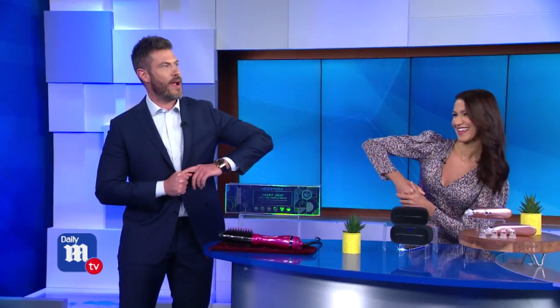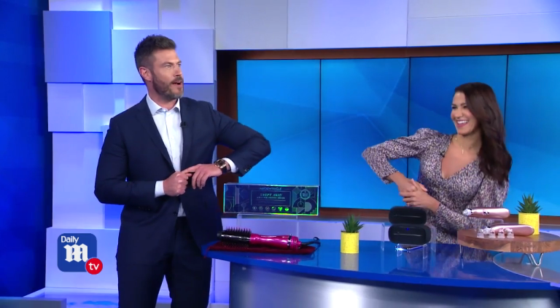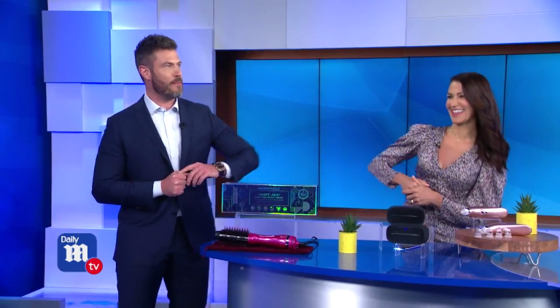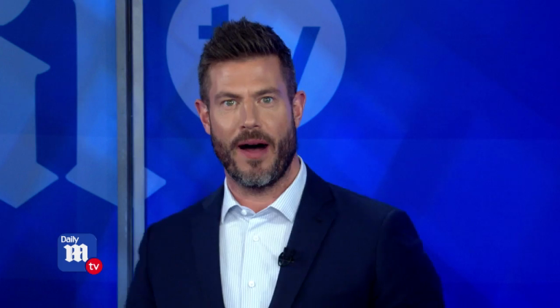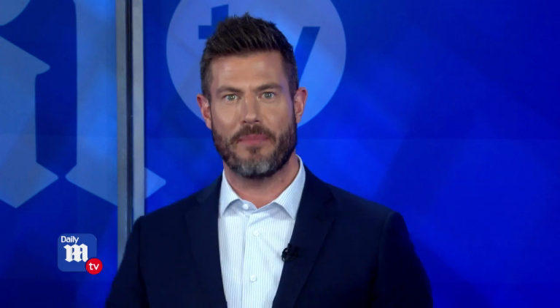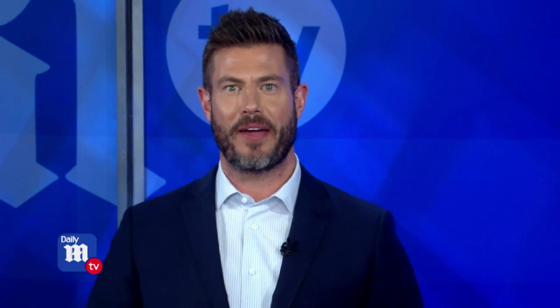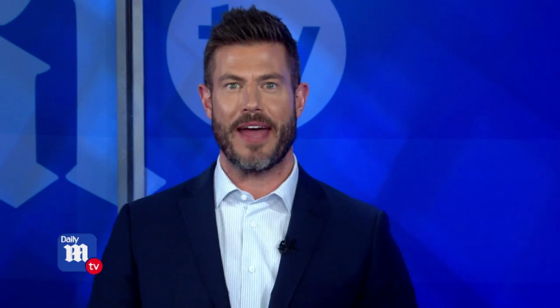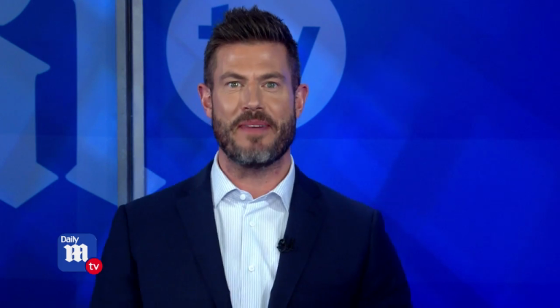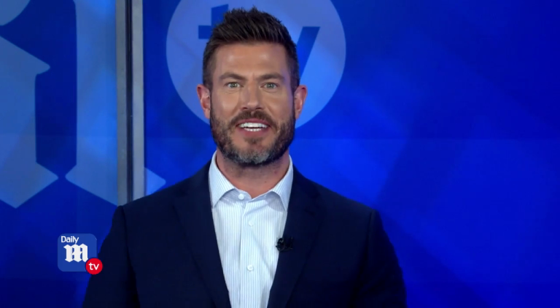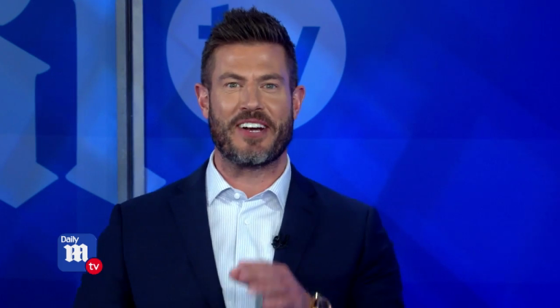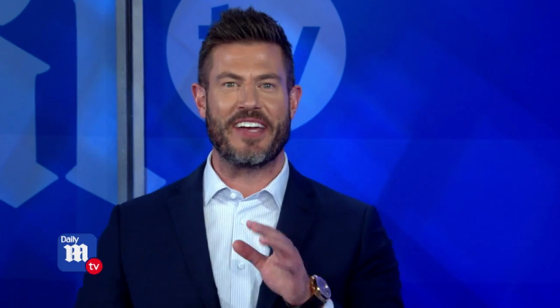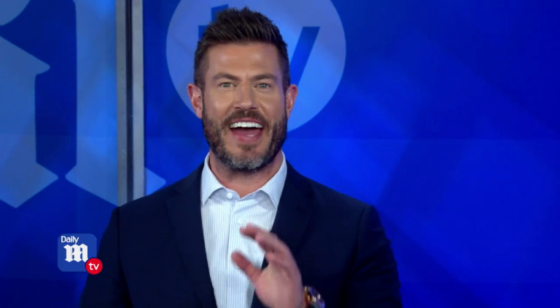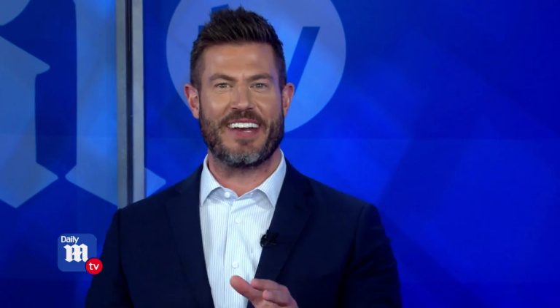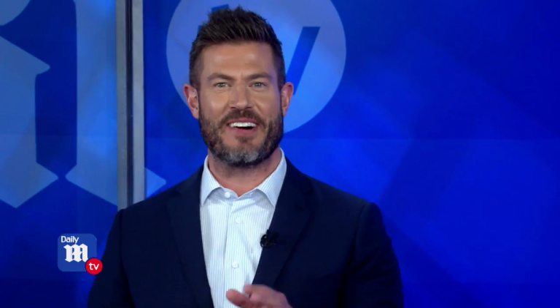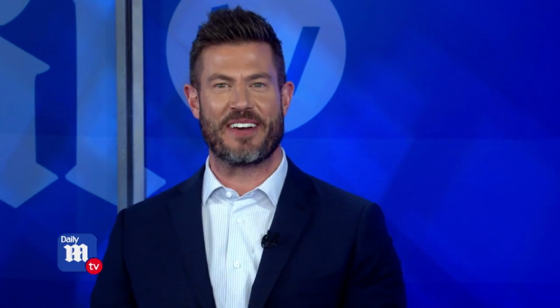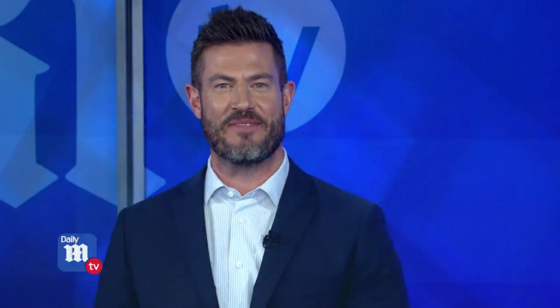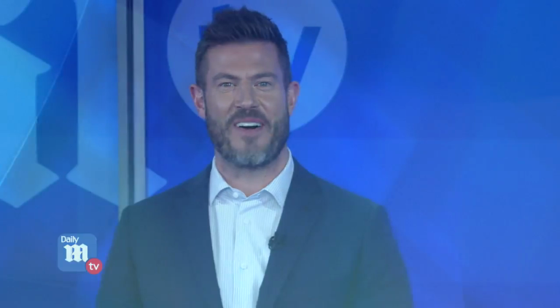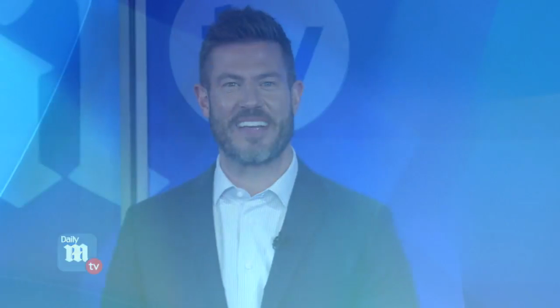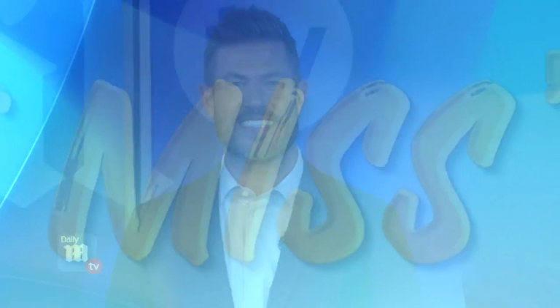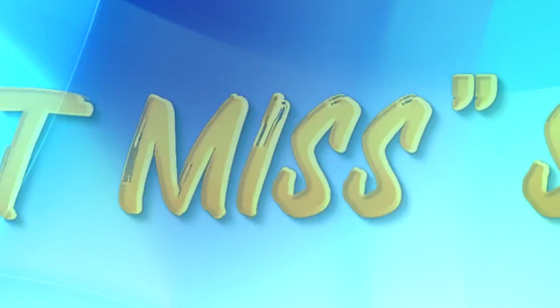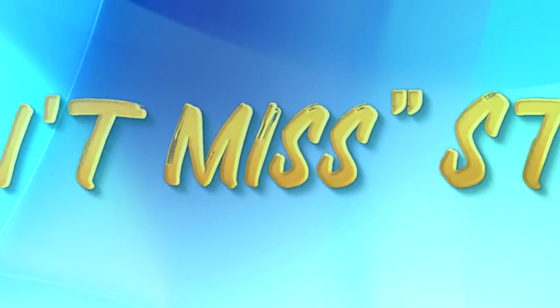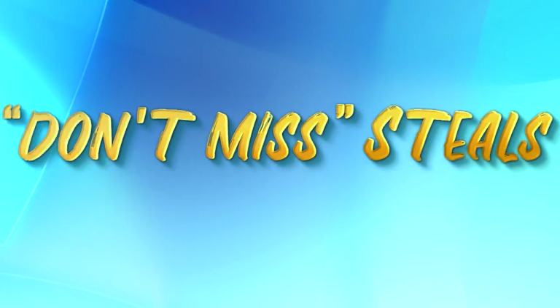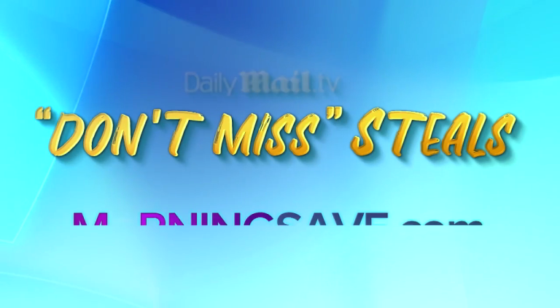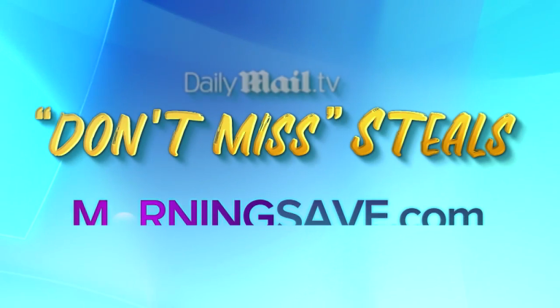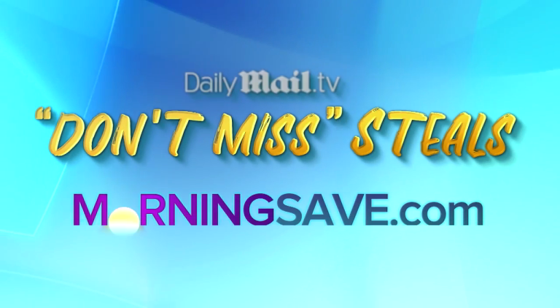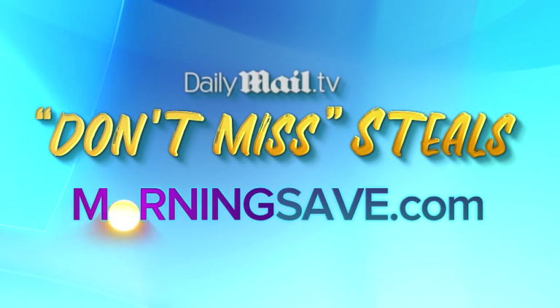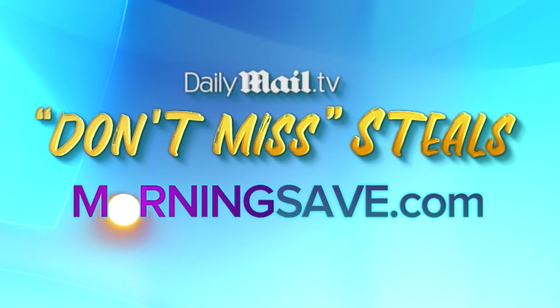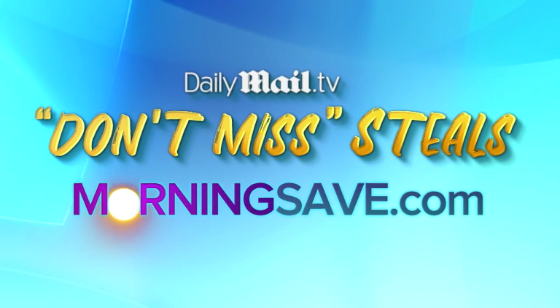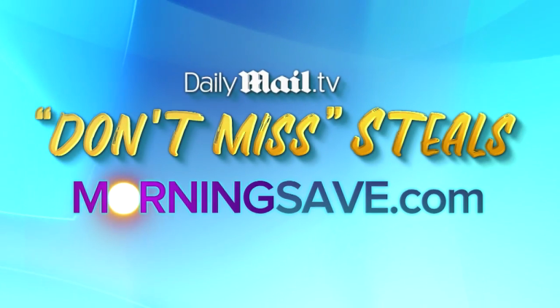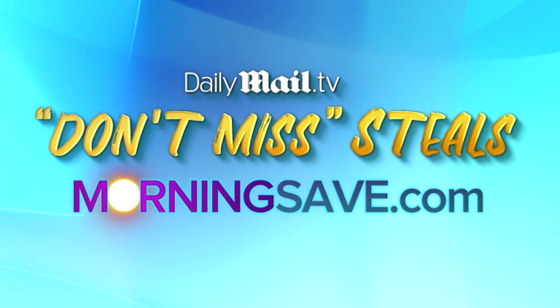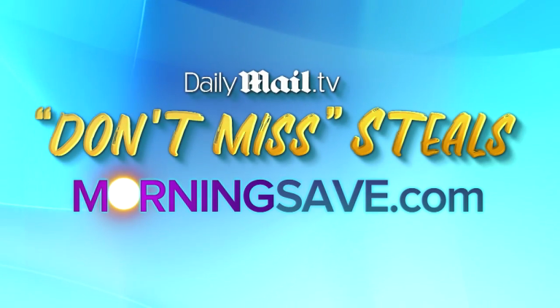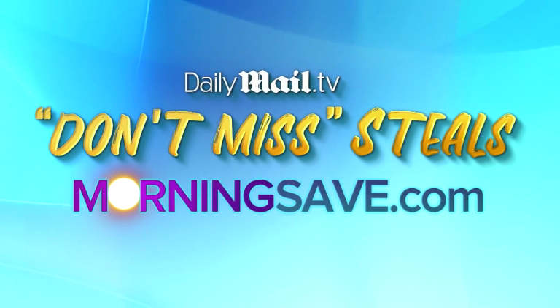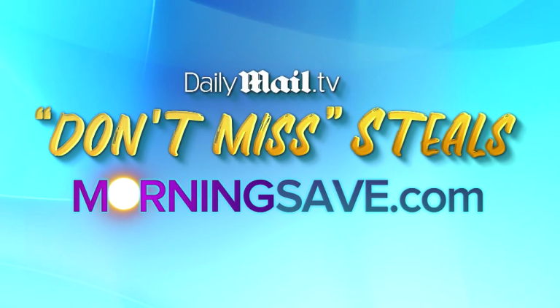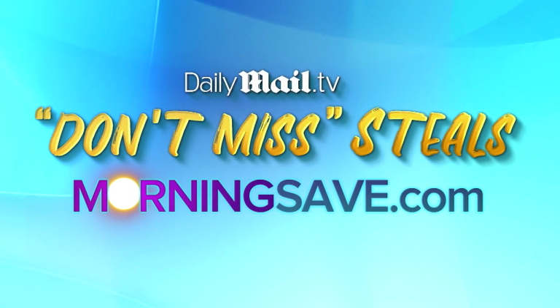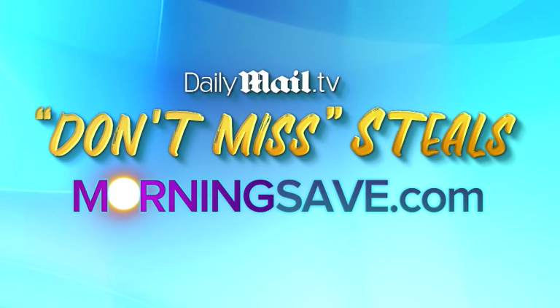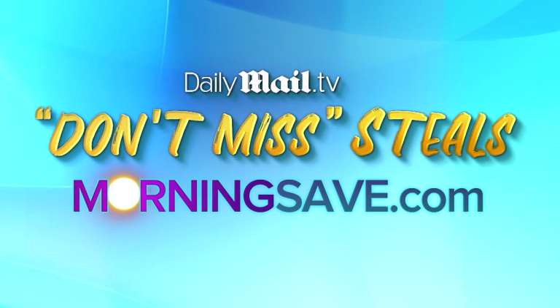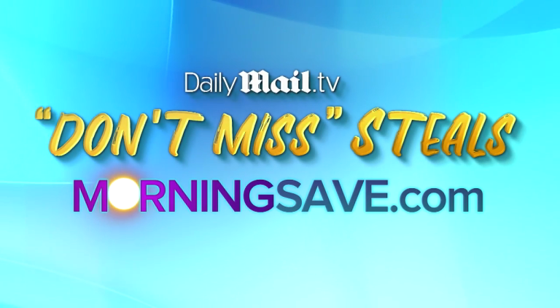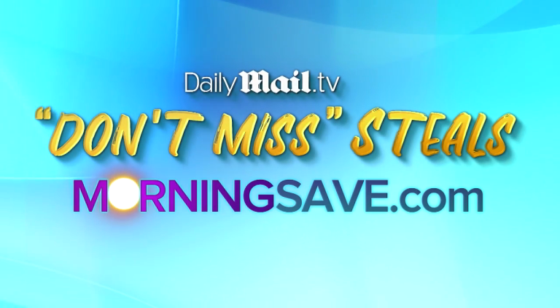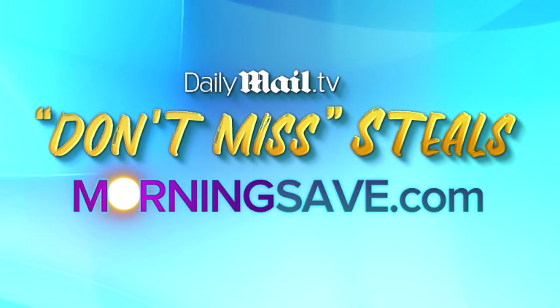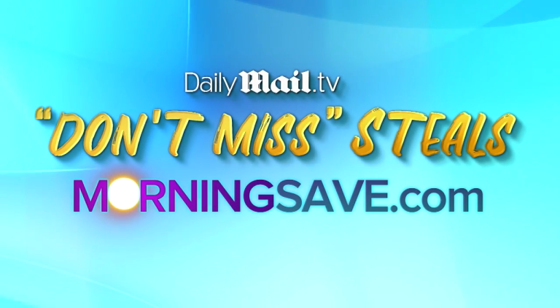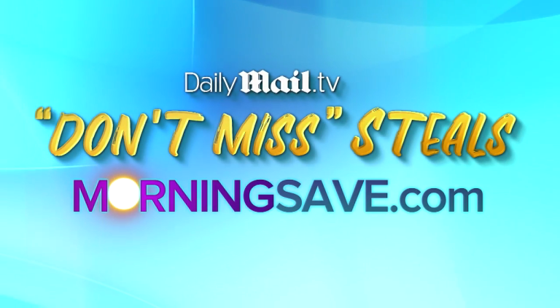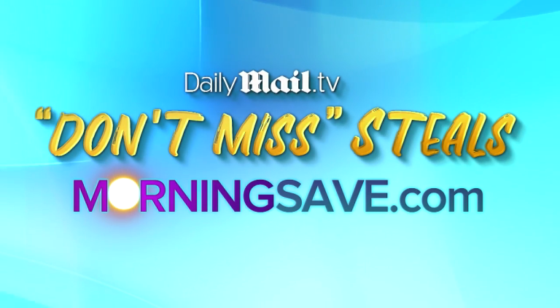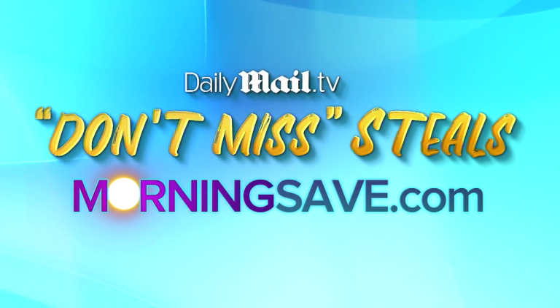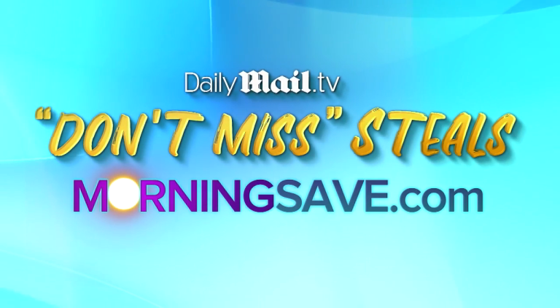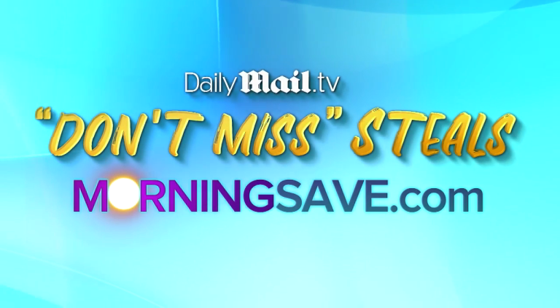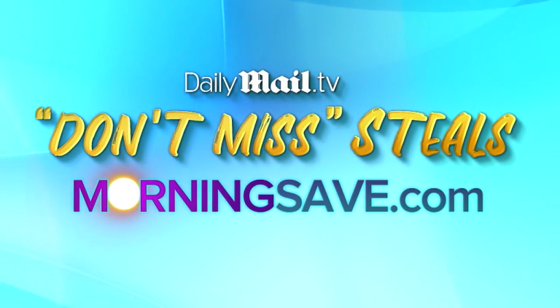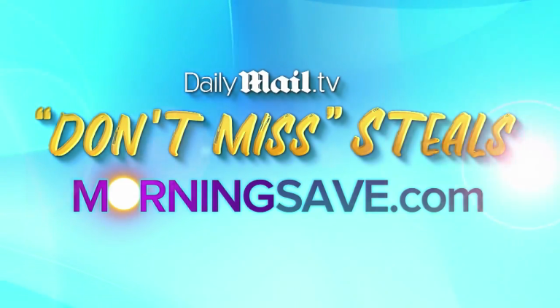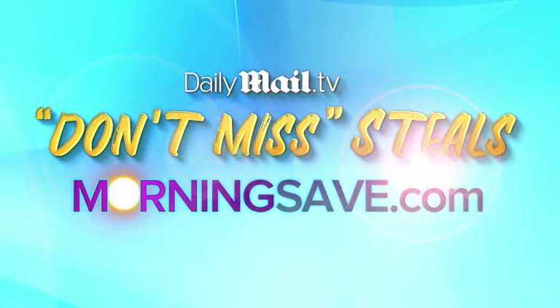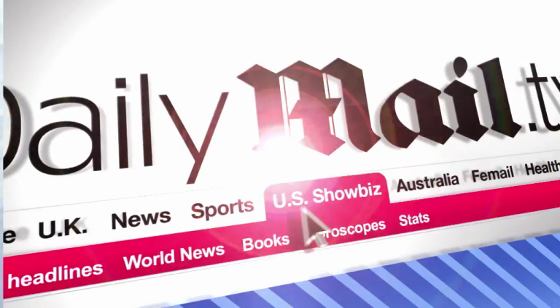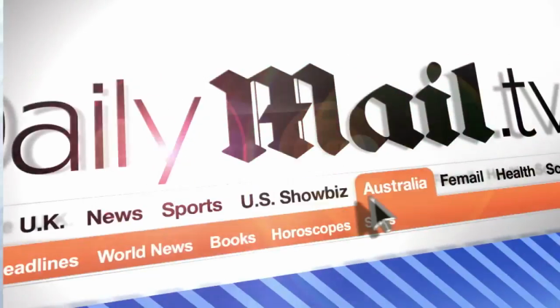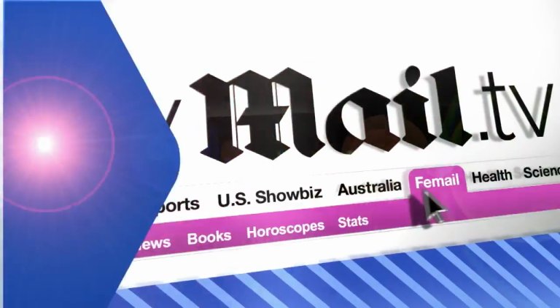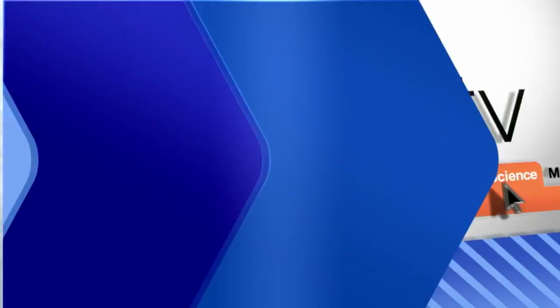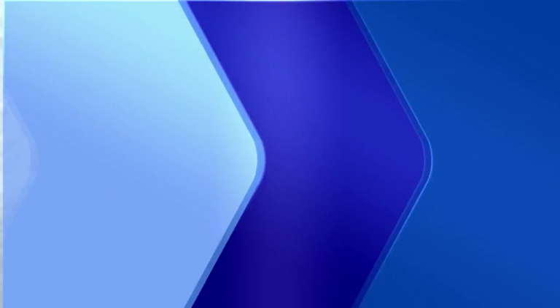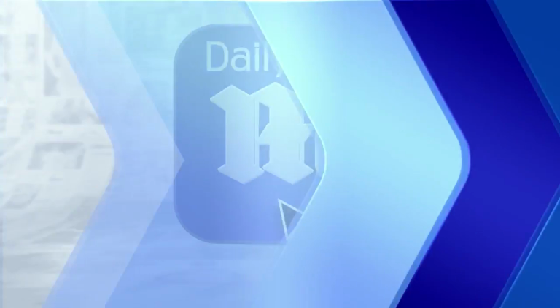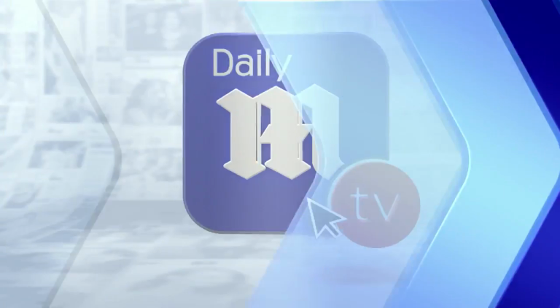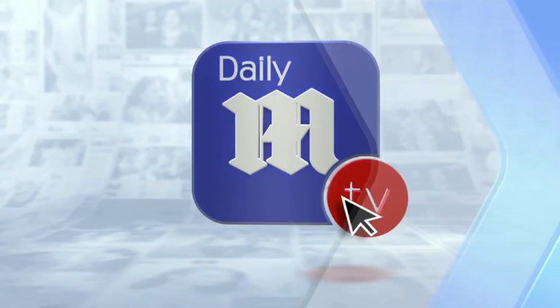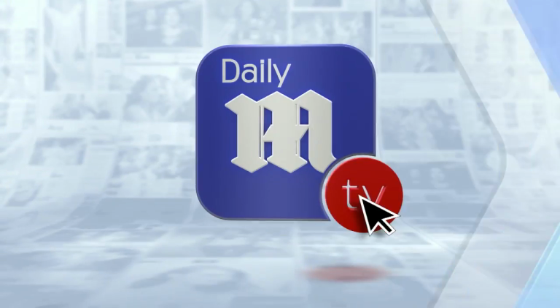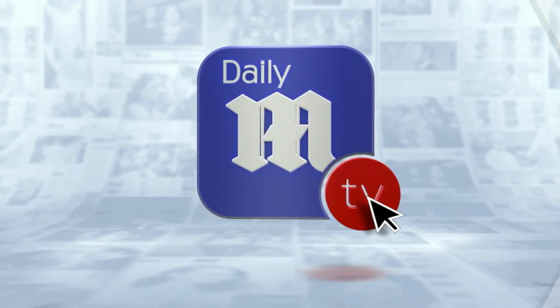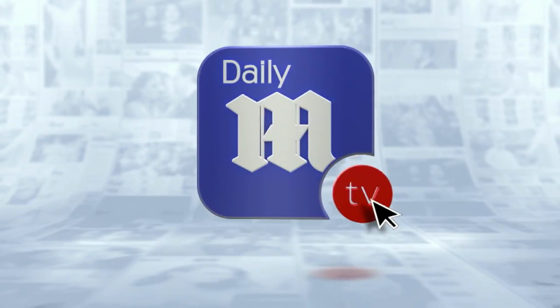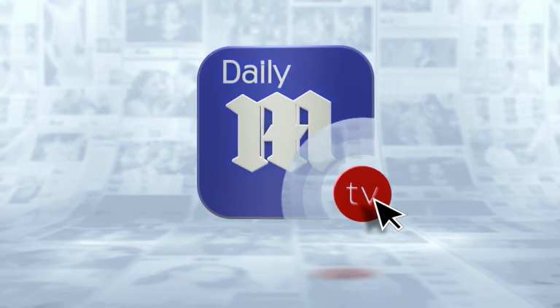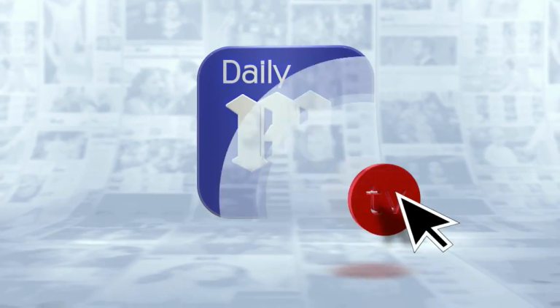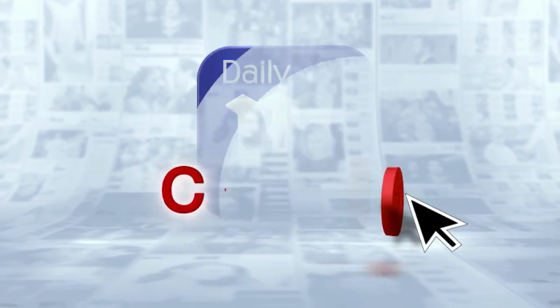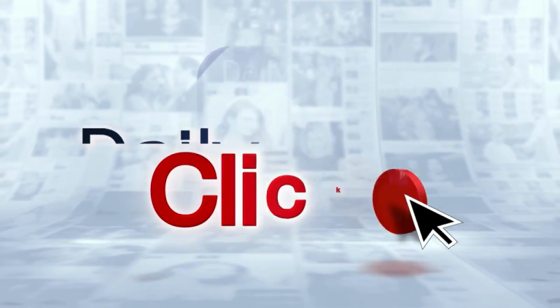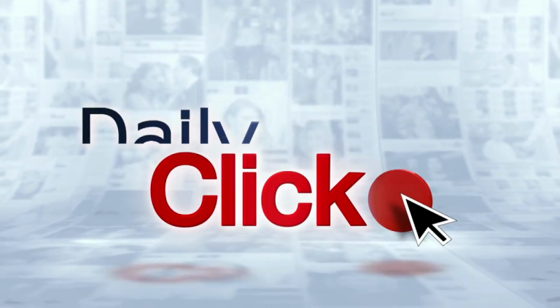Thank you so much for coming by — elbow bump! Make sure you head over to morningsave.com to grab these steals before they're gone. And that is your Daily Mail click.